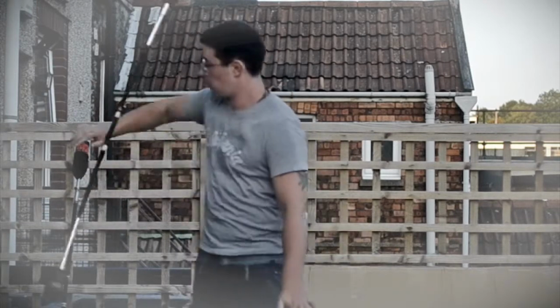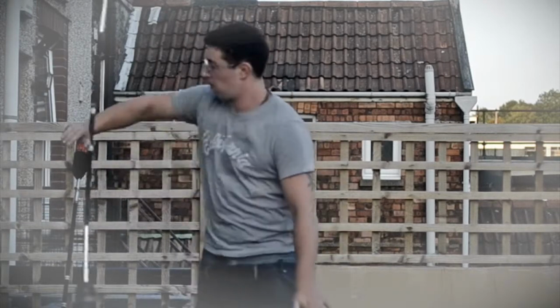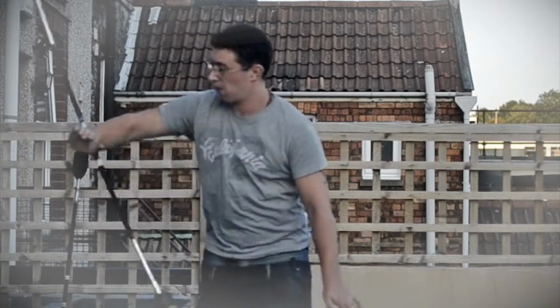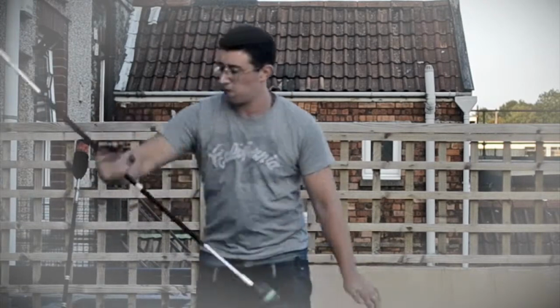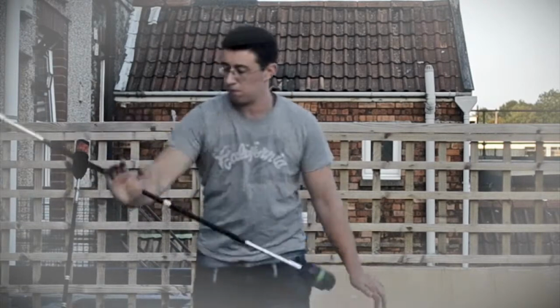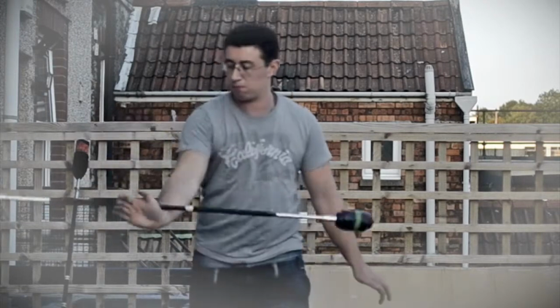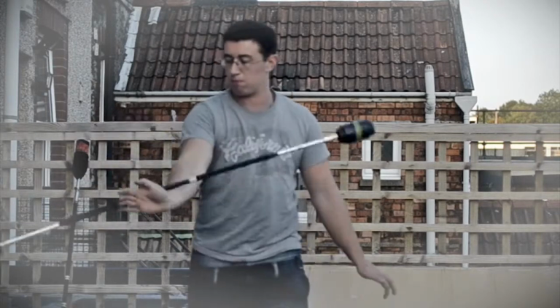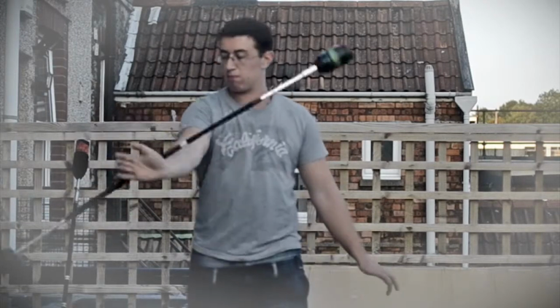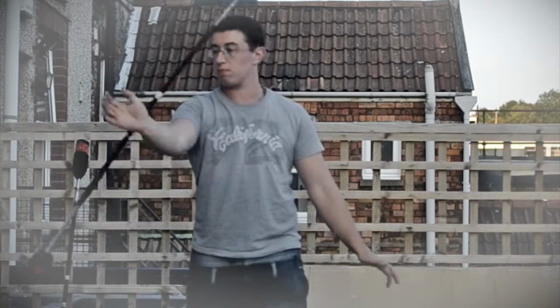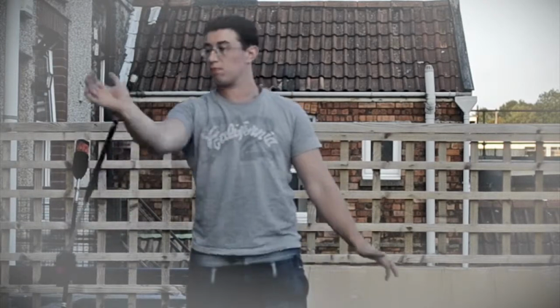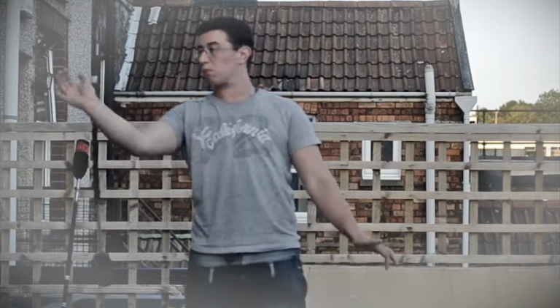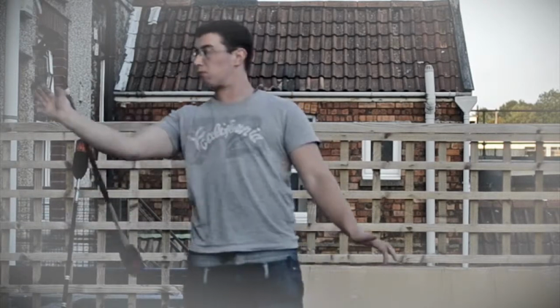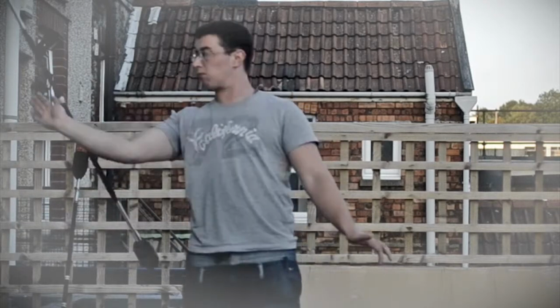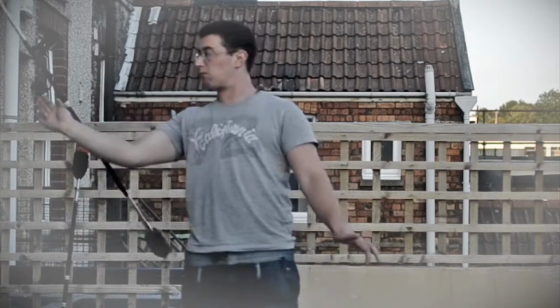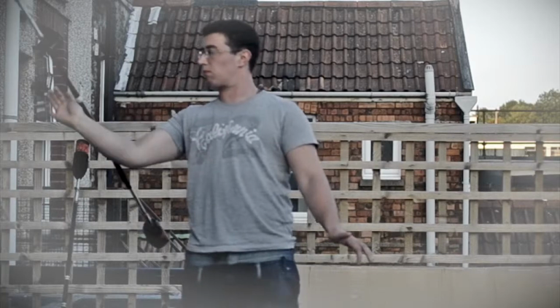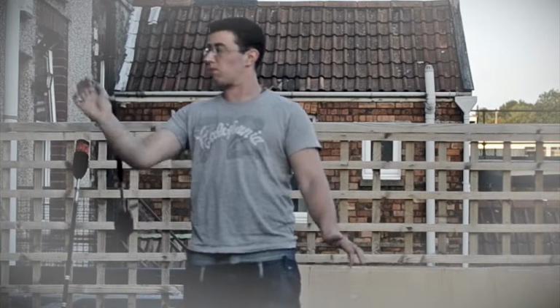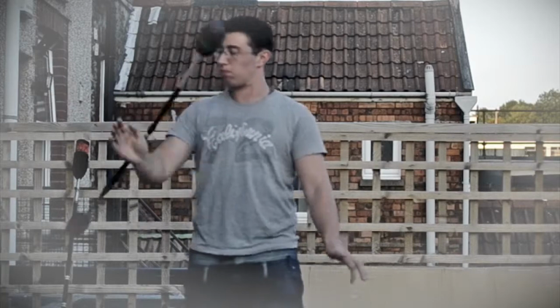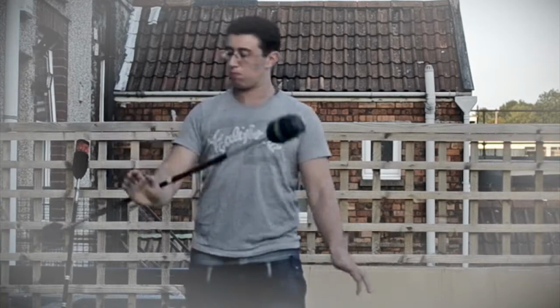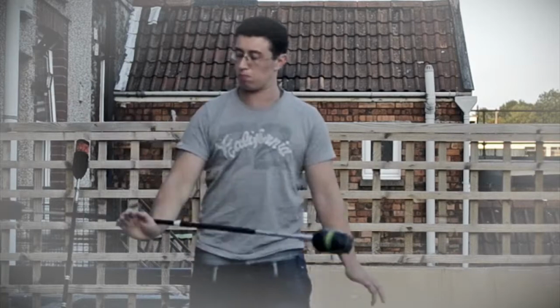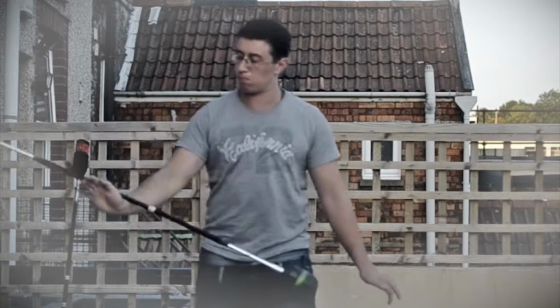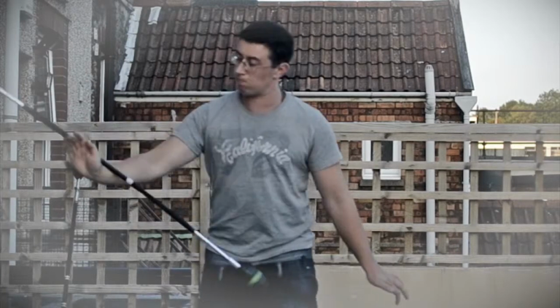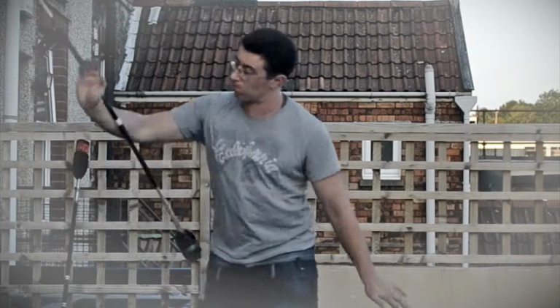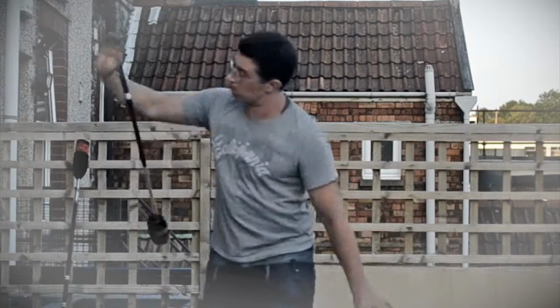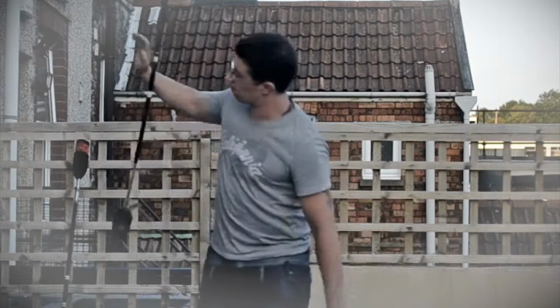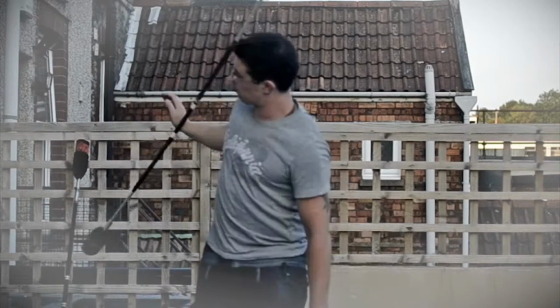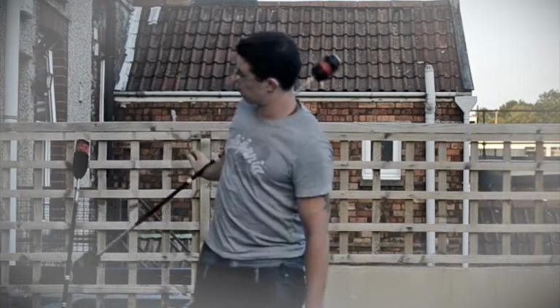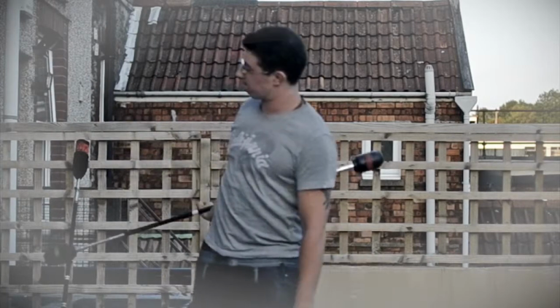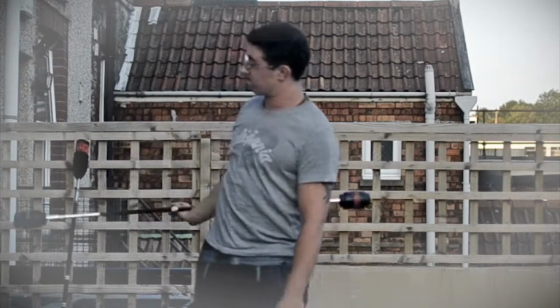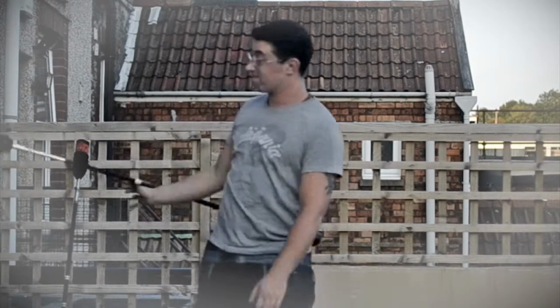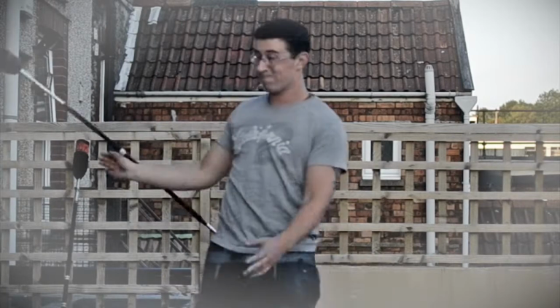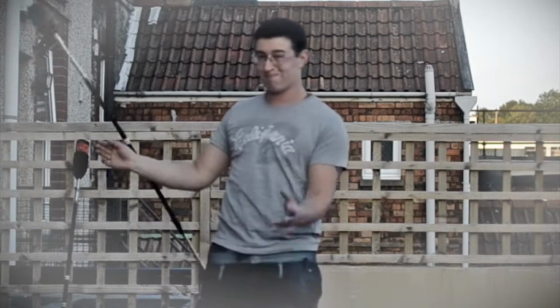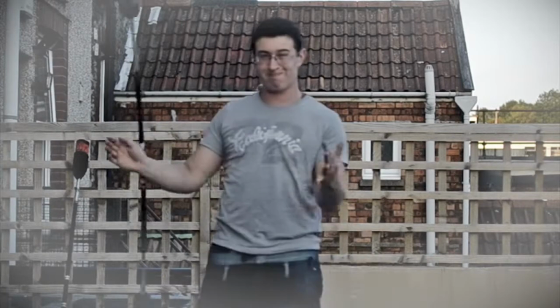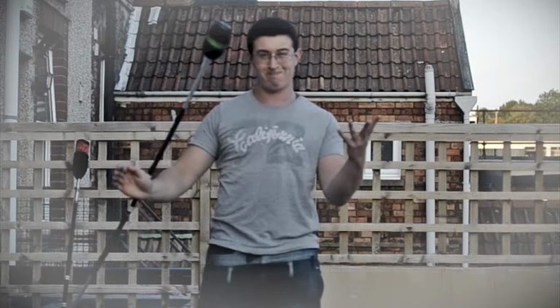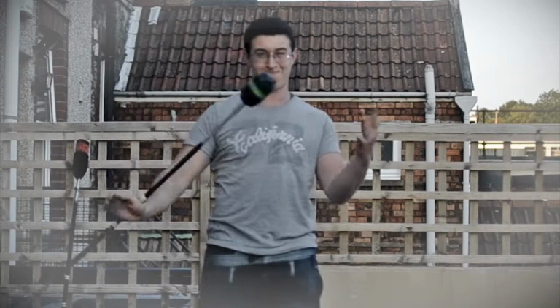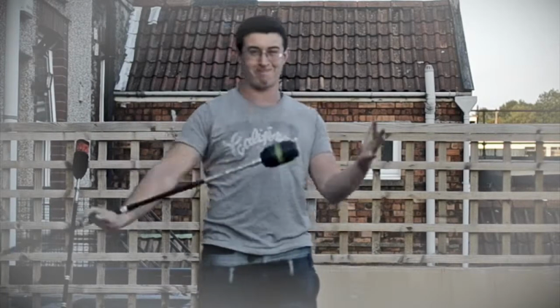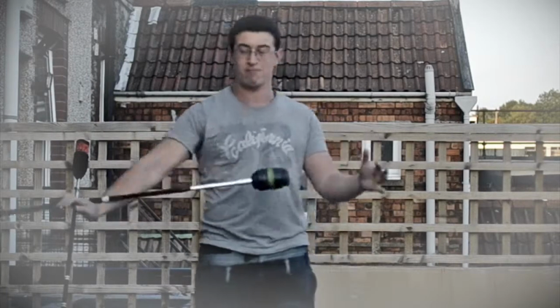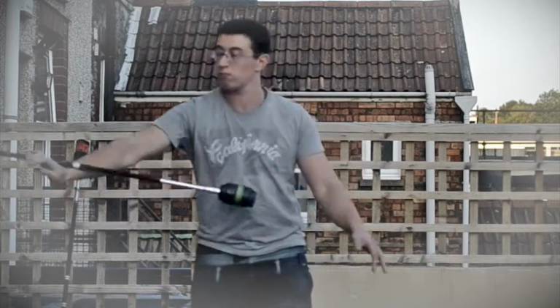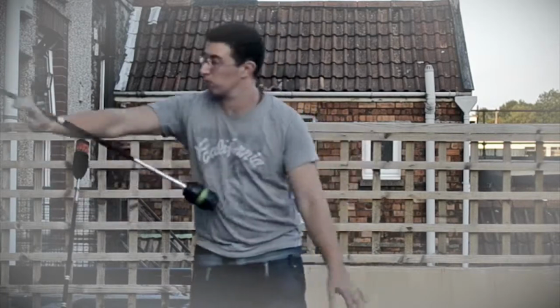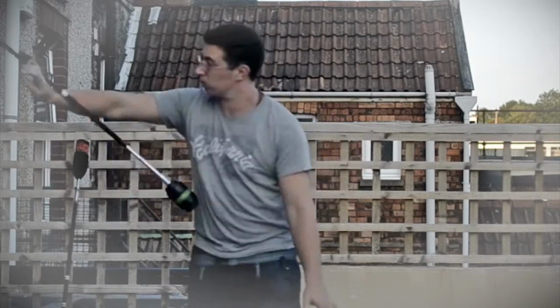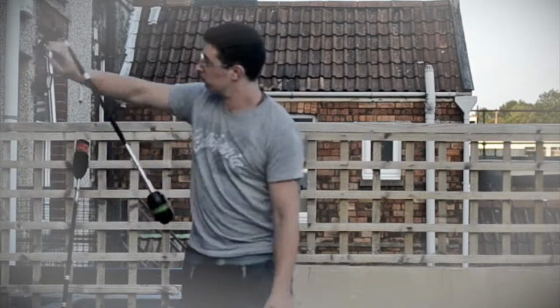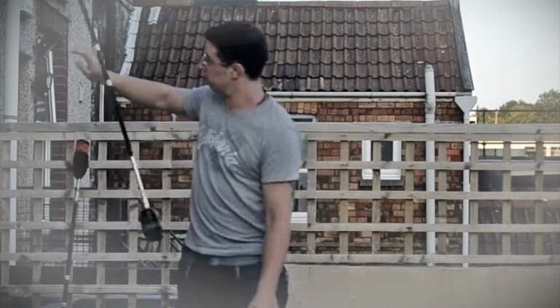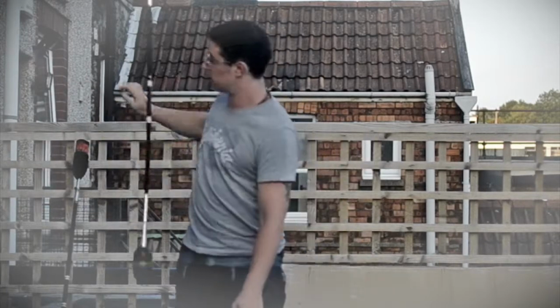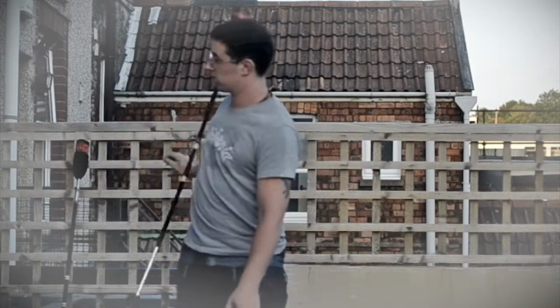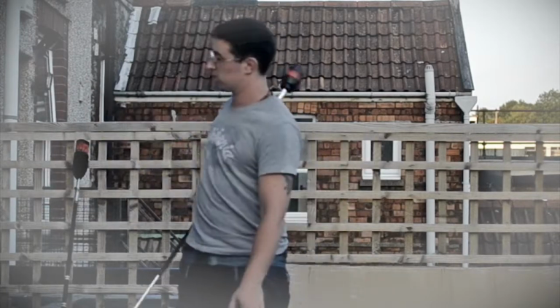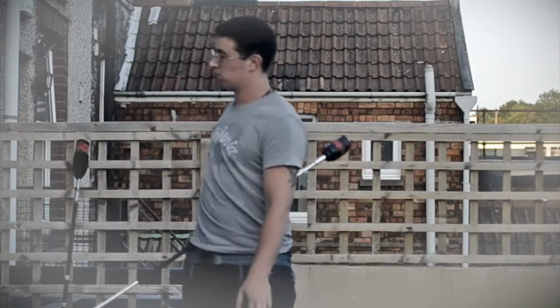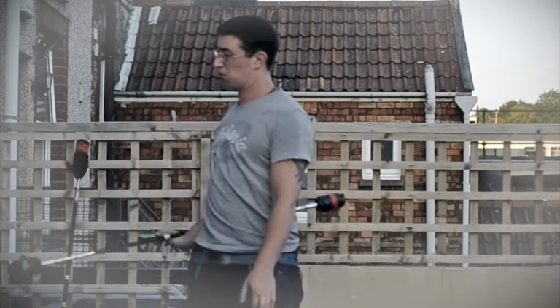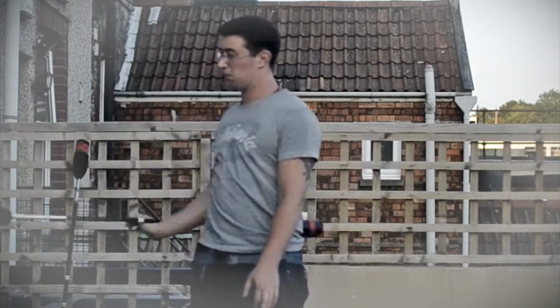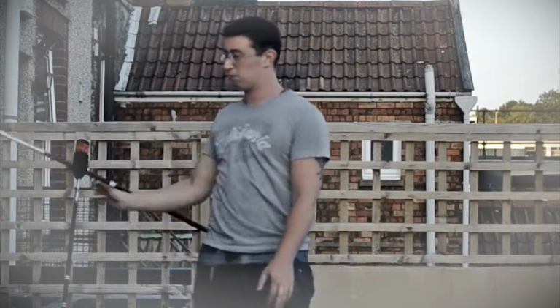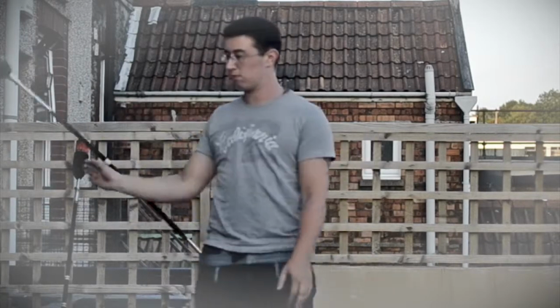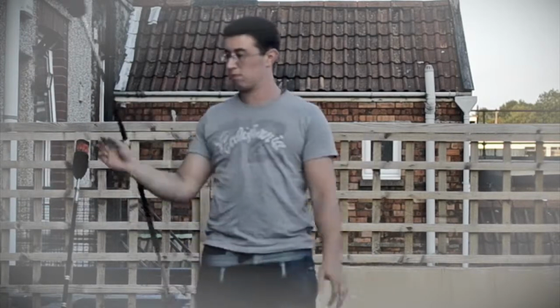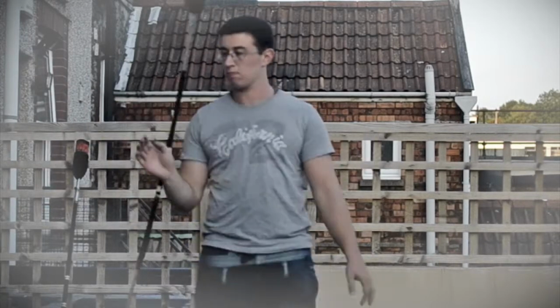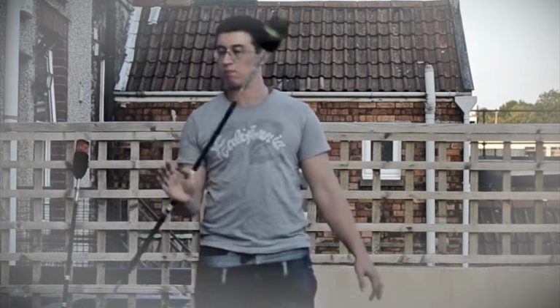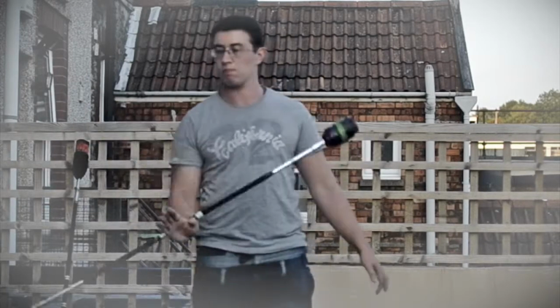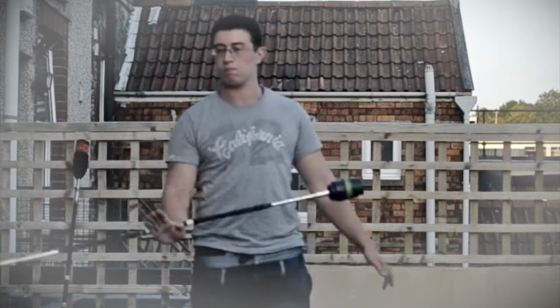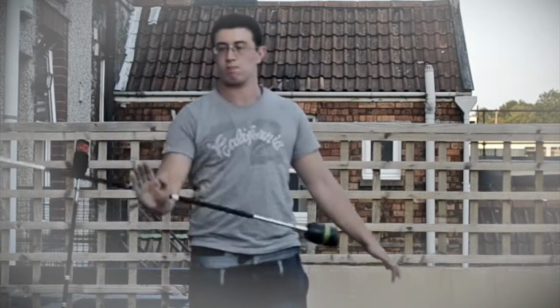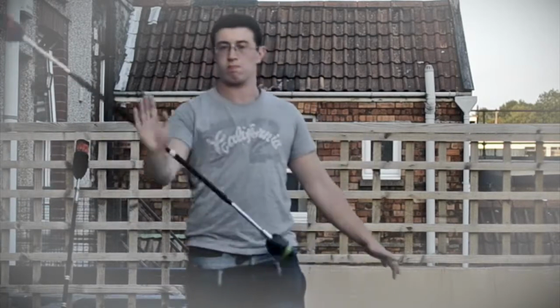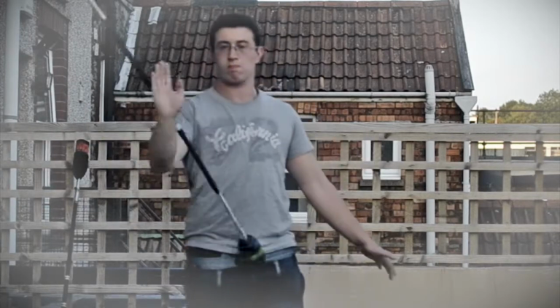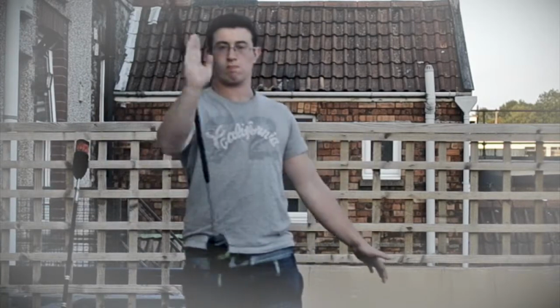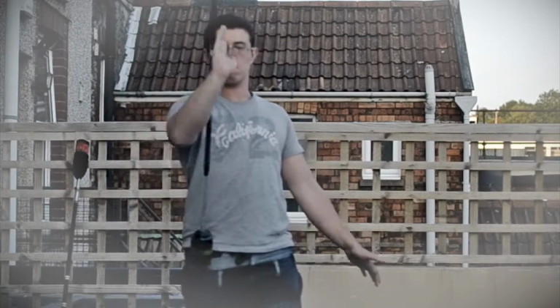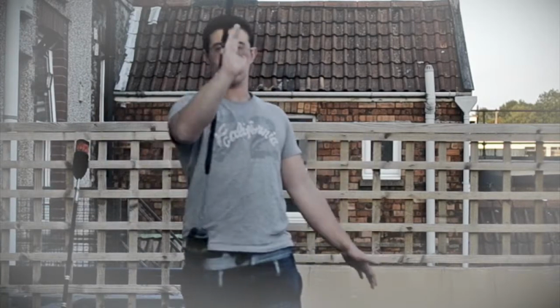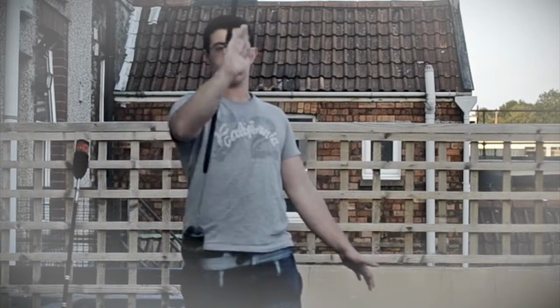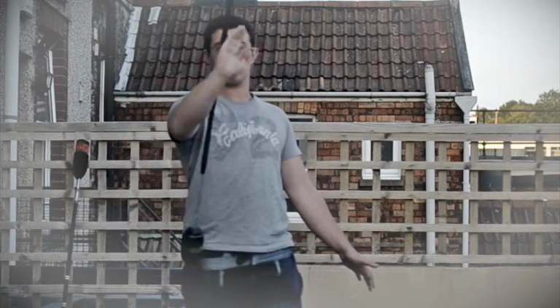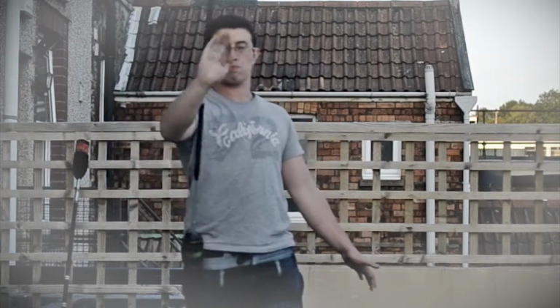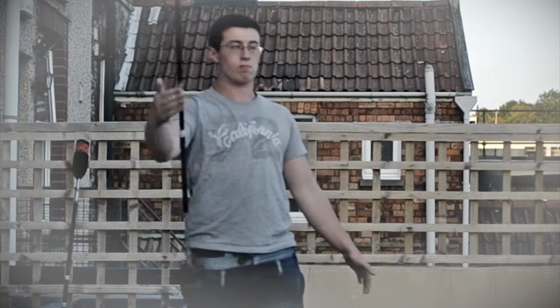And then I go into forward fishtails, and then back into reverse fishtails. You can see the stall obviously does change direction.